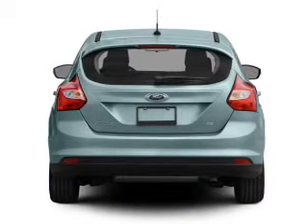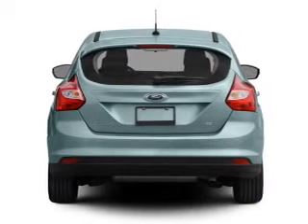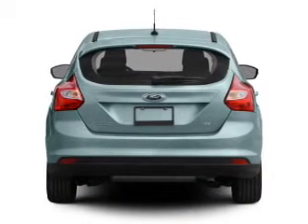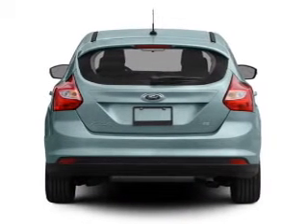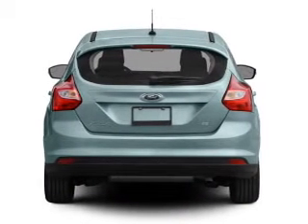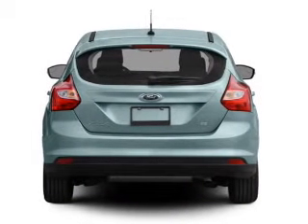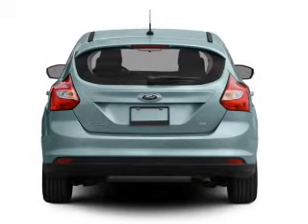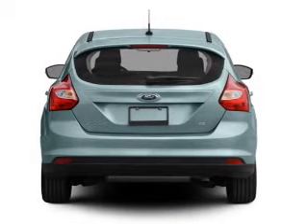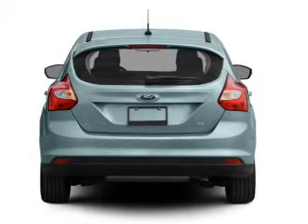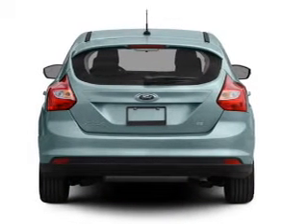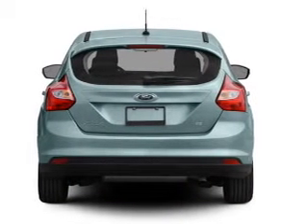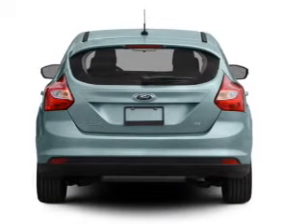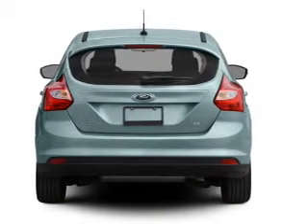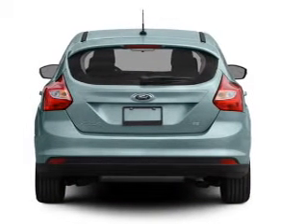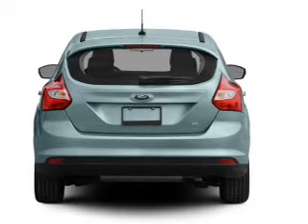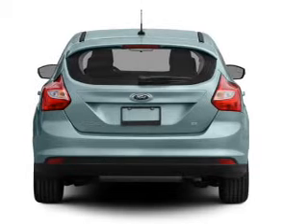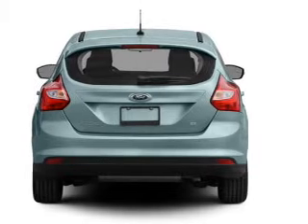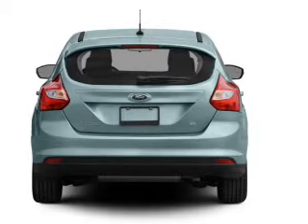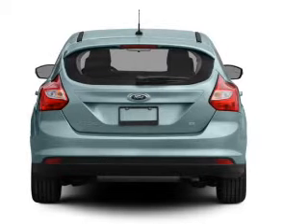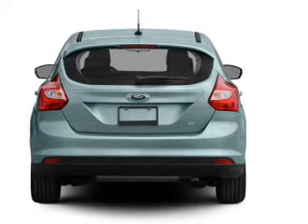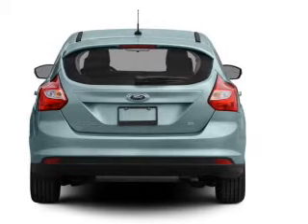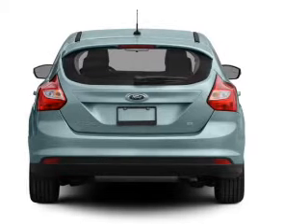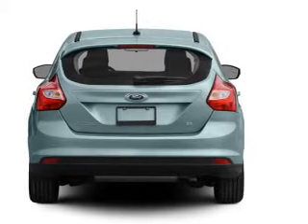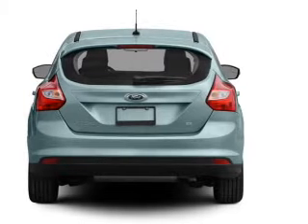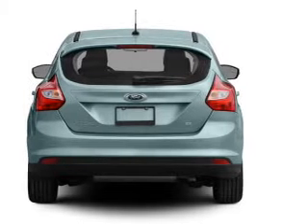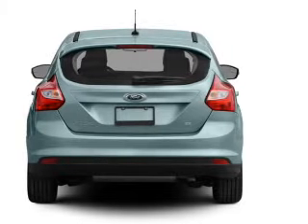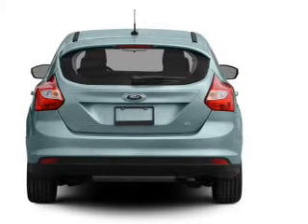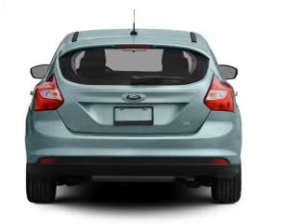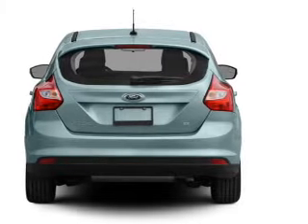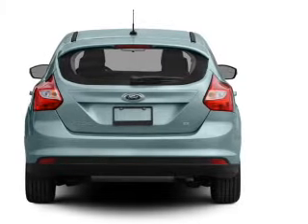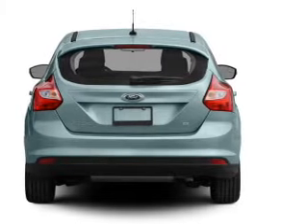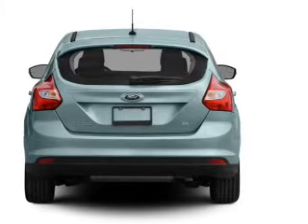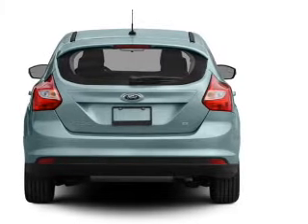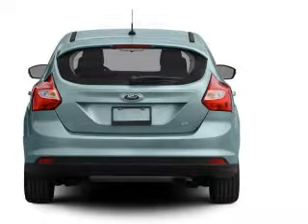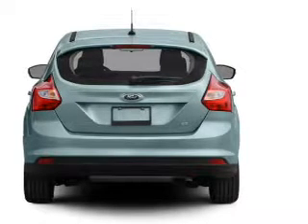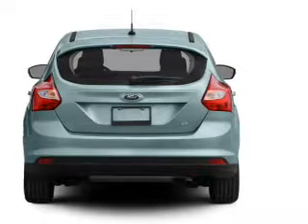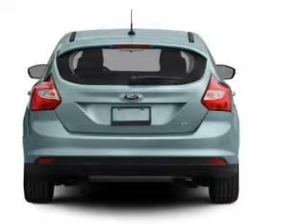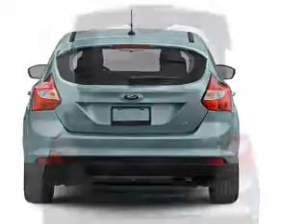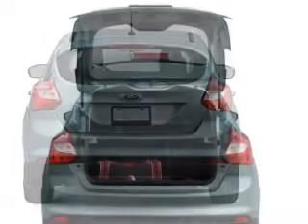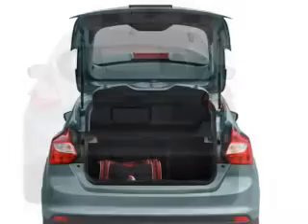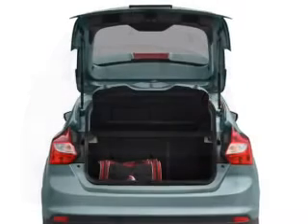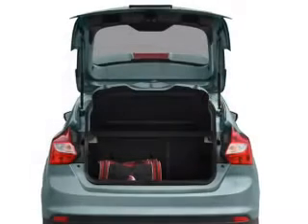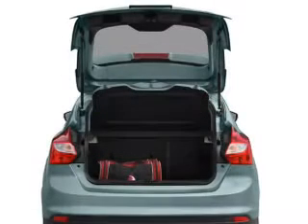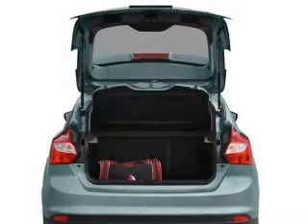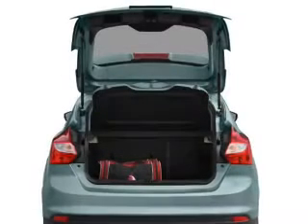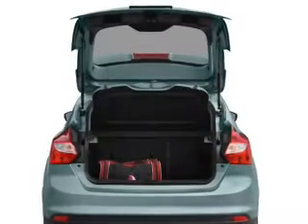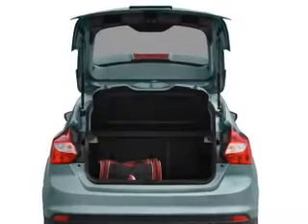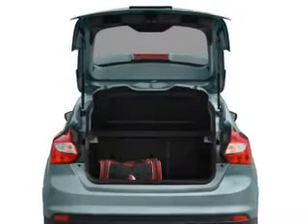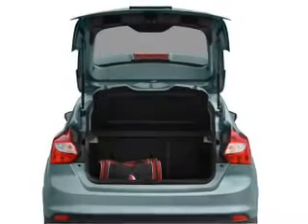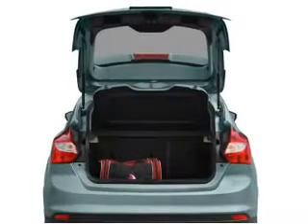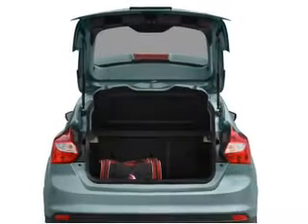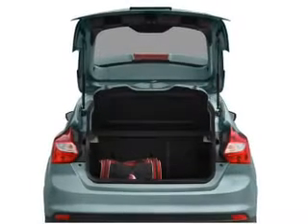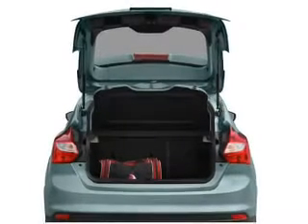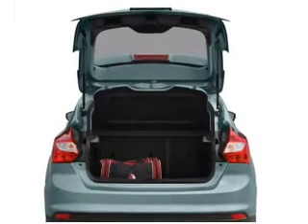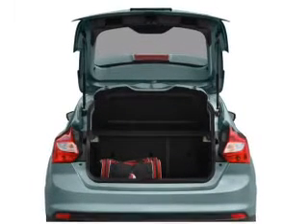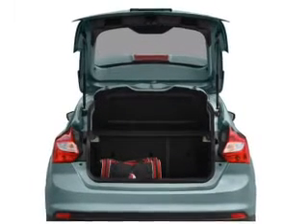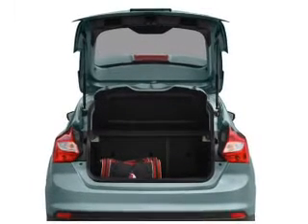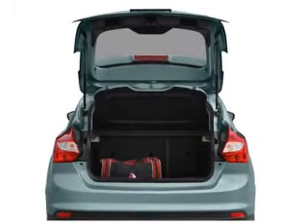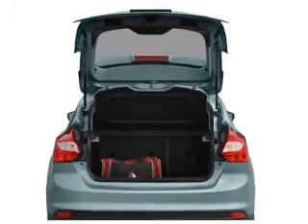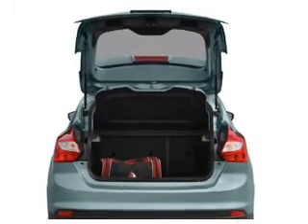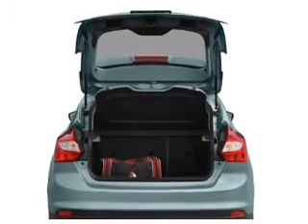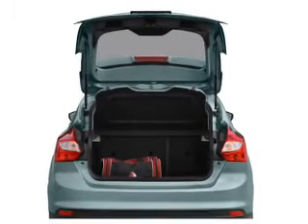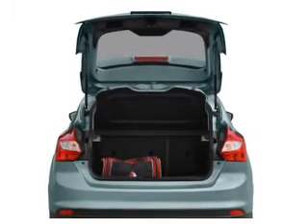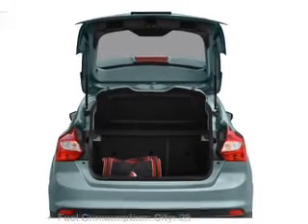Savor your listening experience with the premium sound system. The anti-lock braking system will keep you safe on the road.